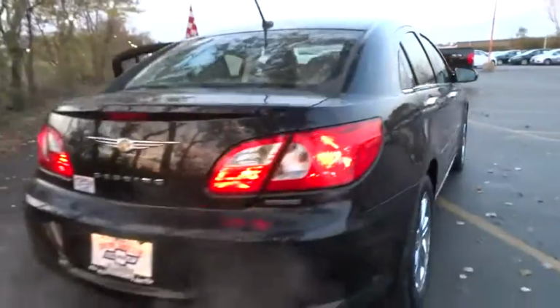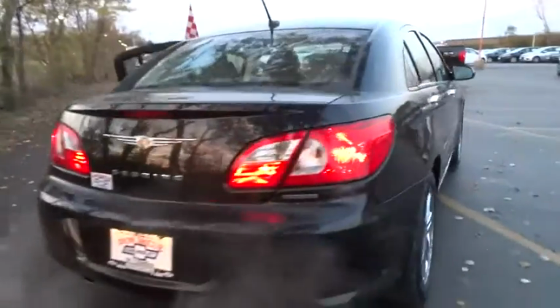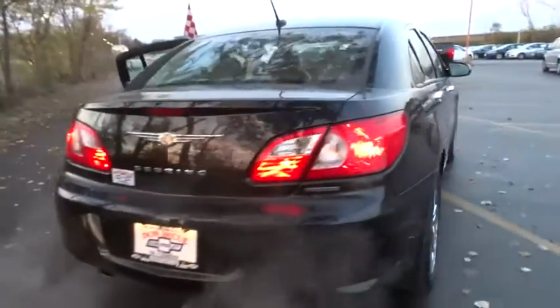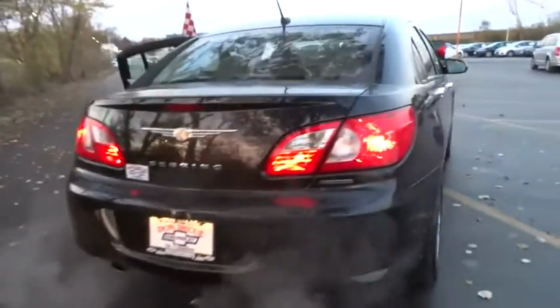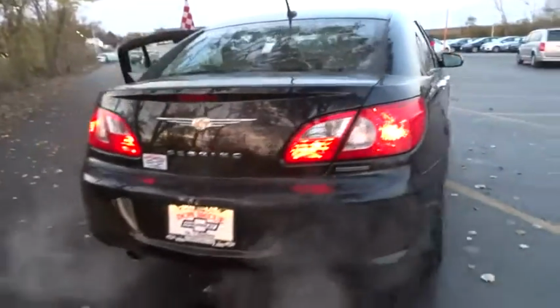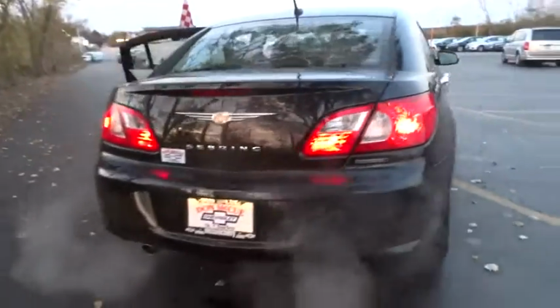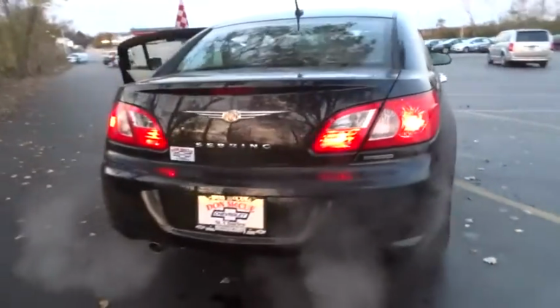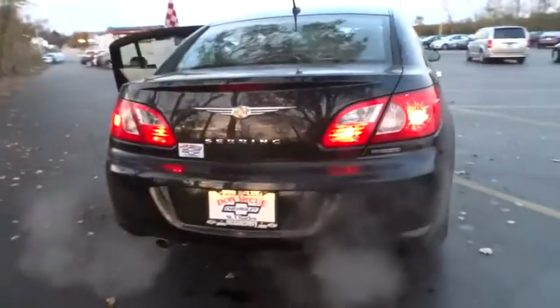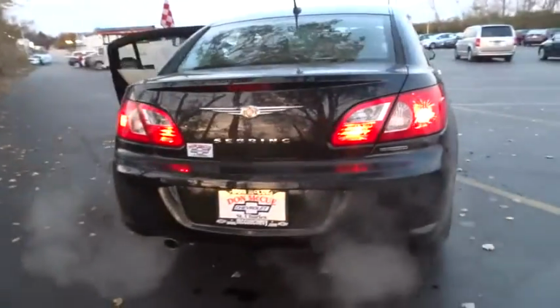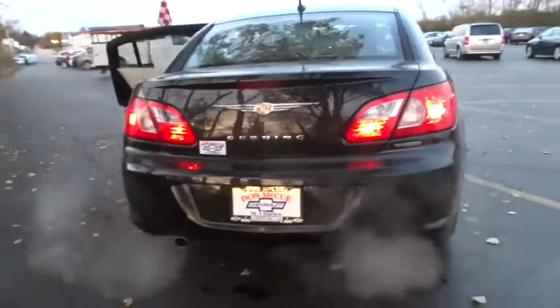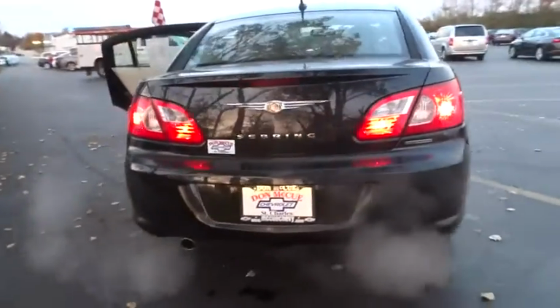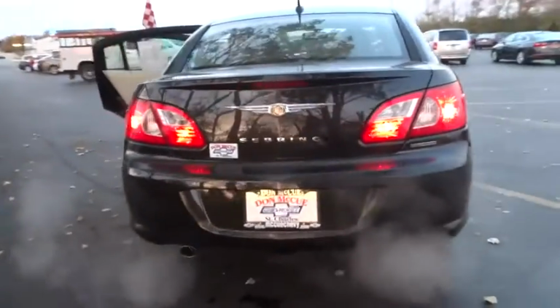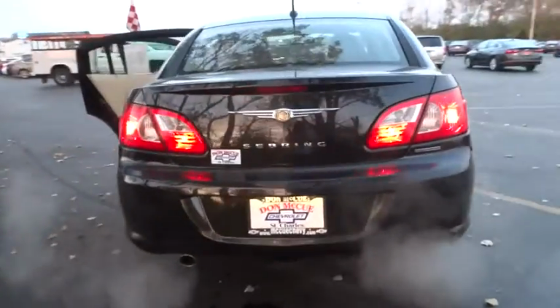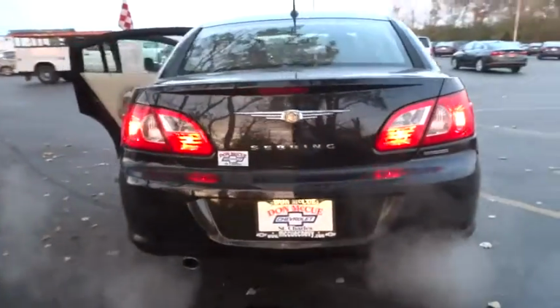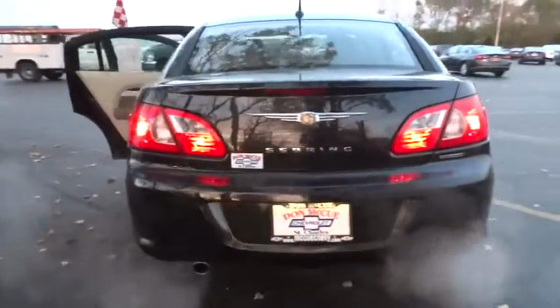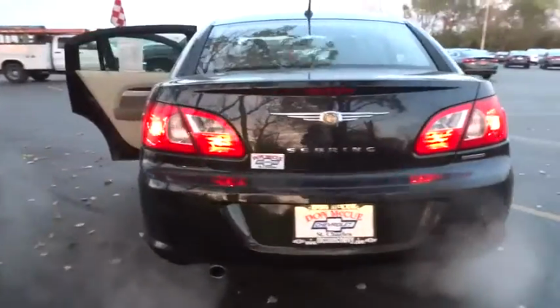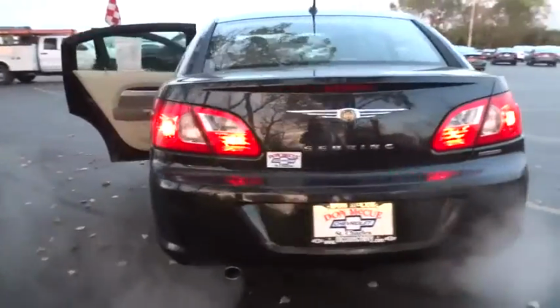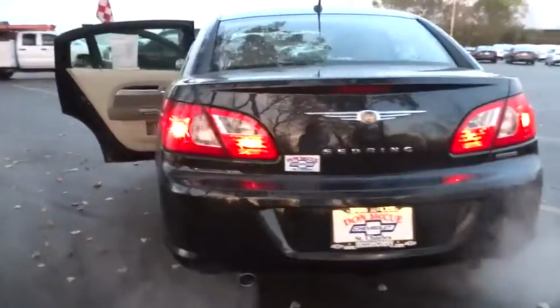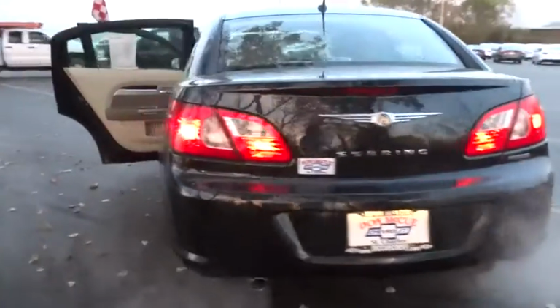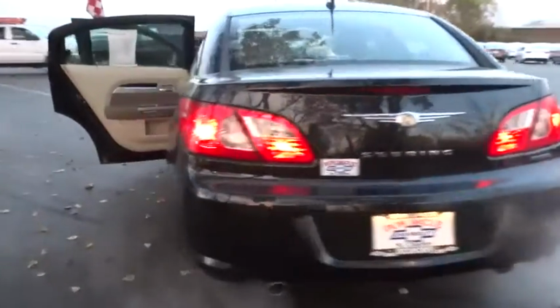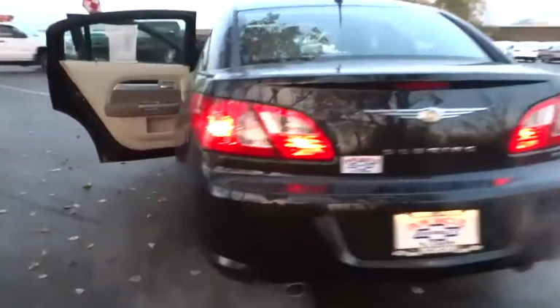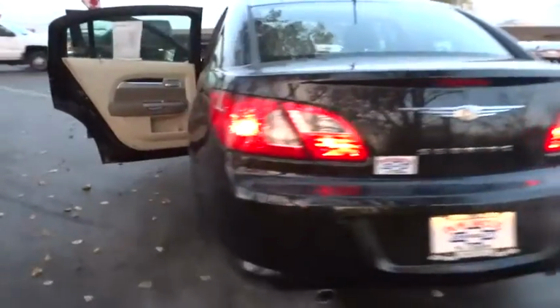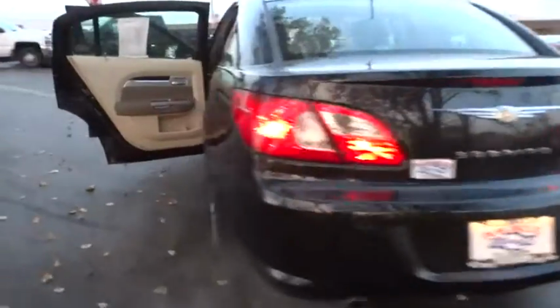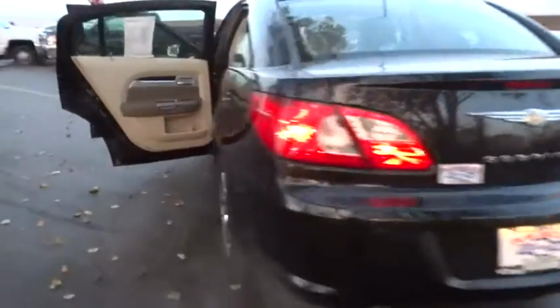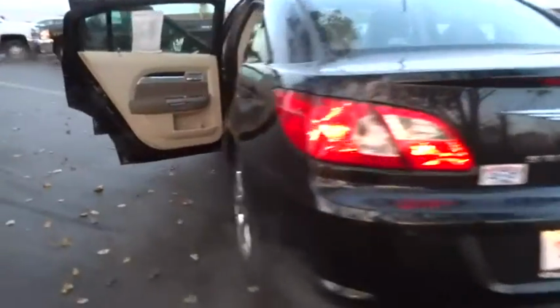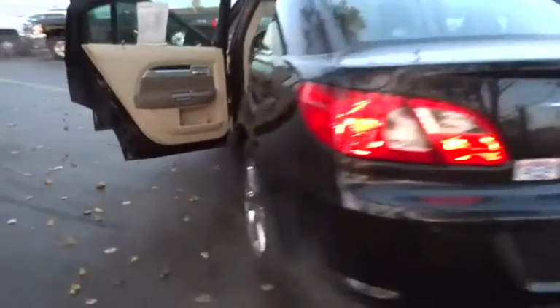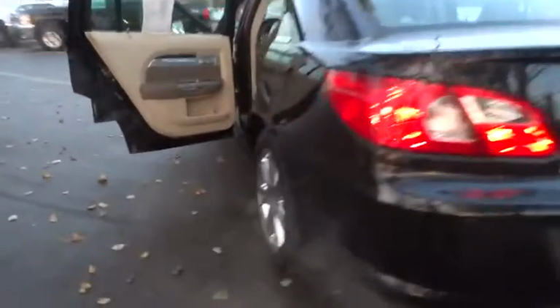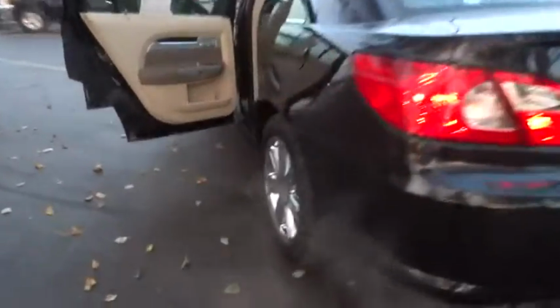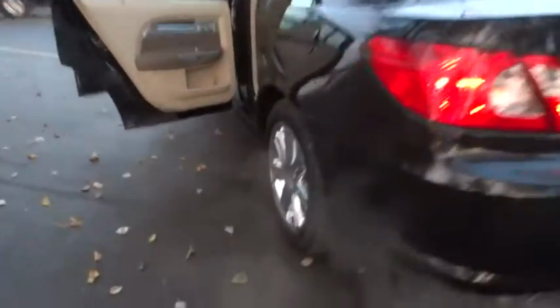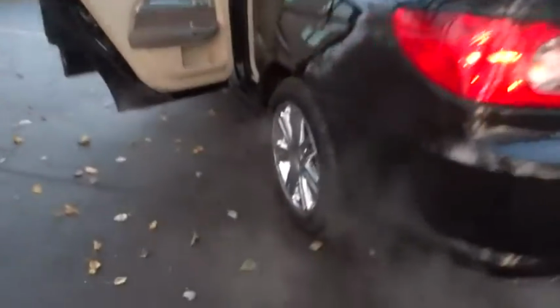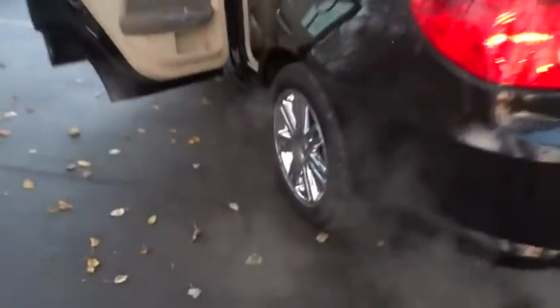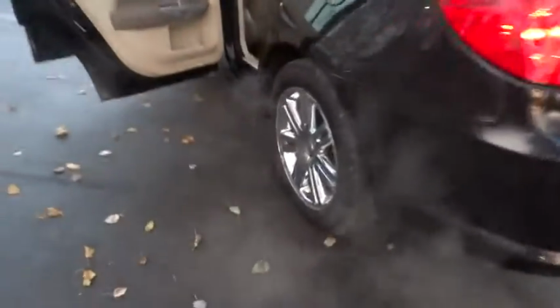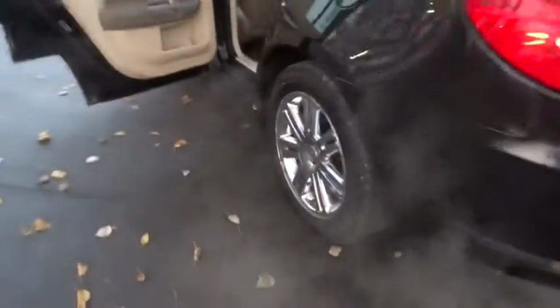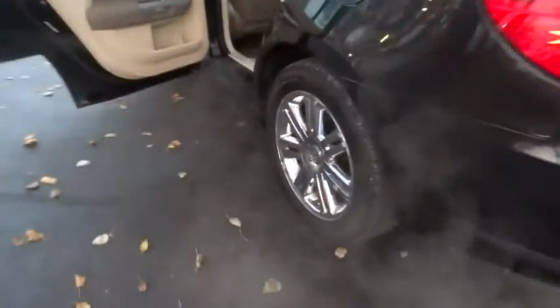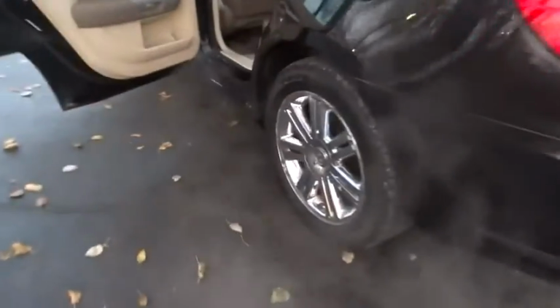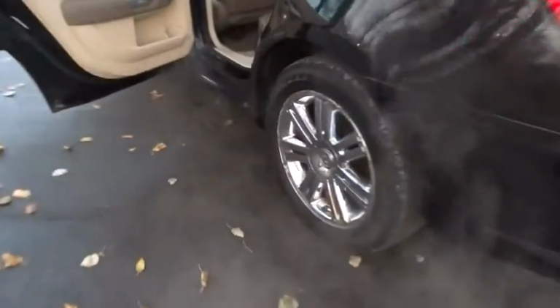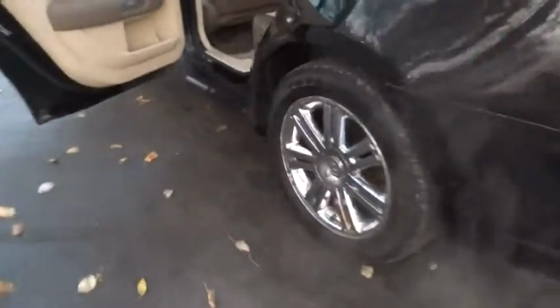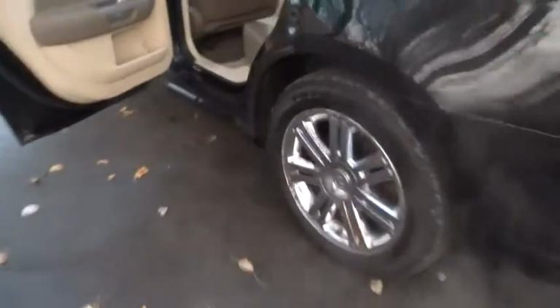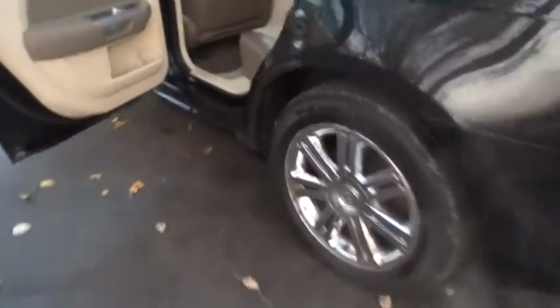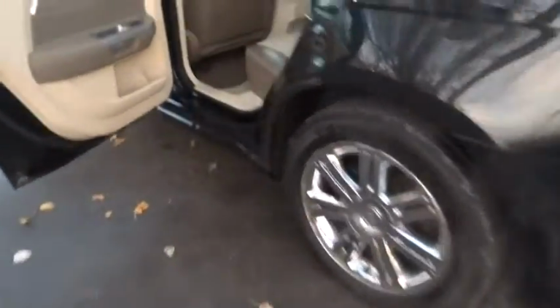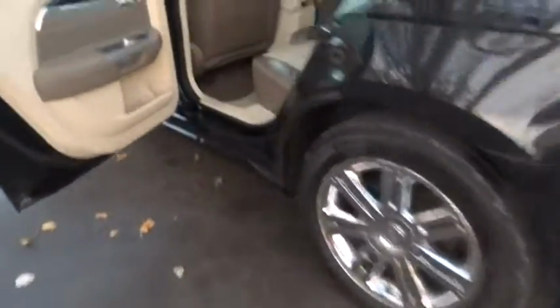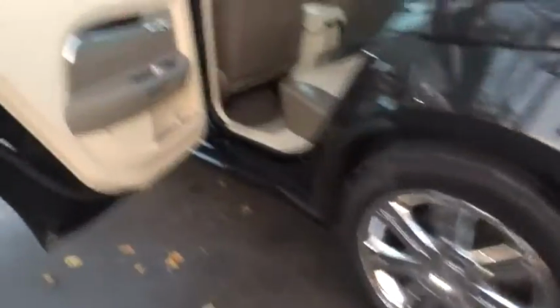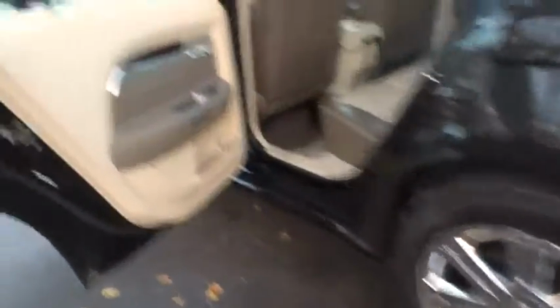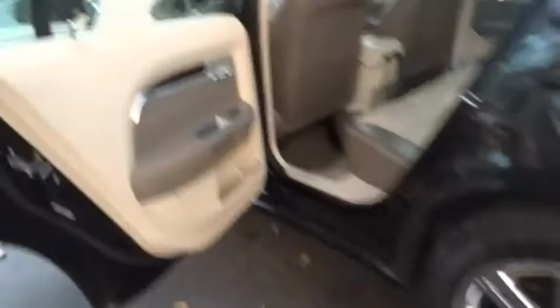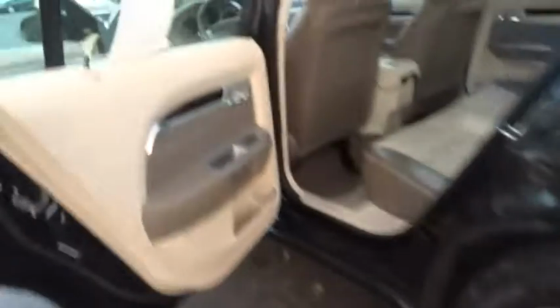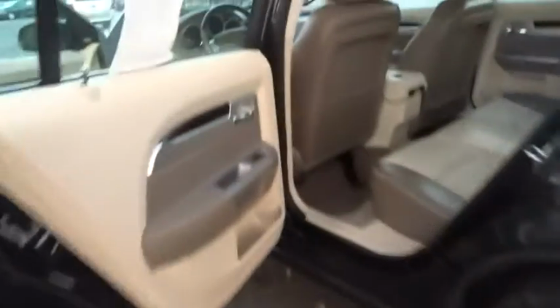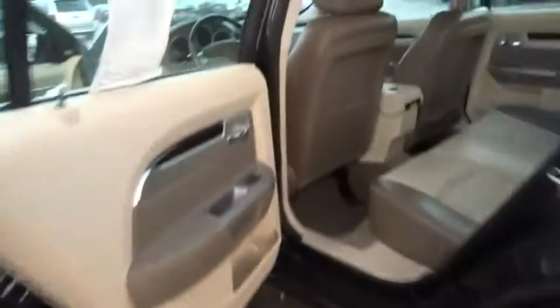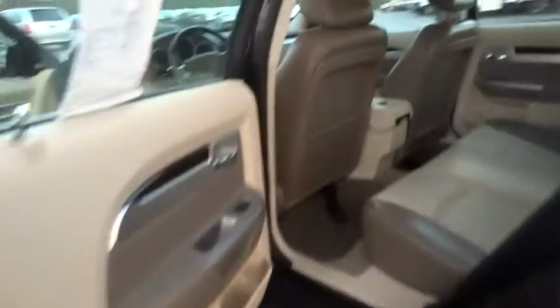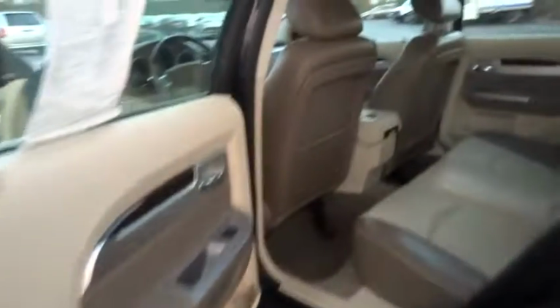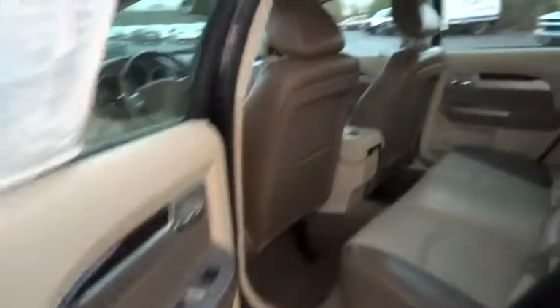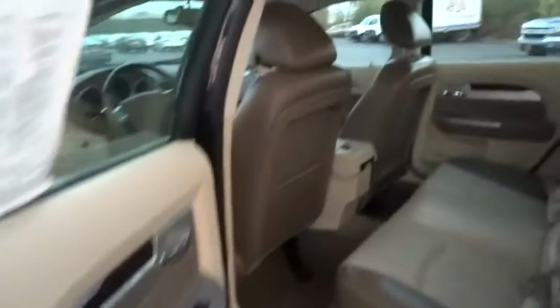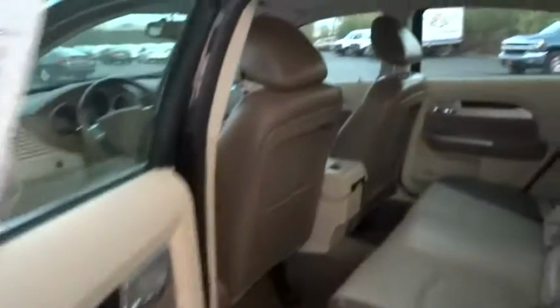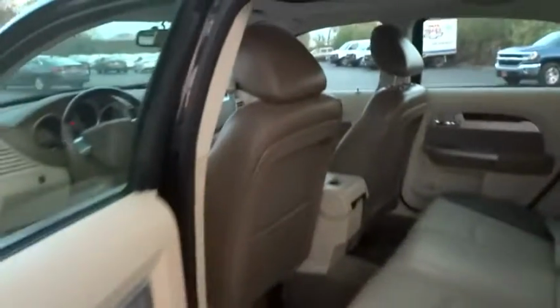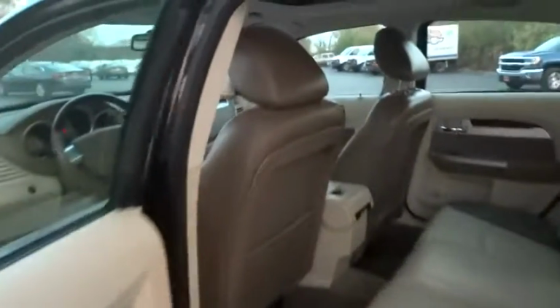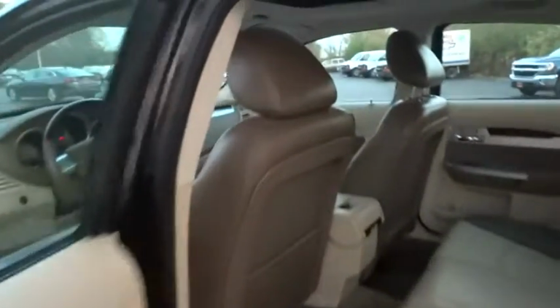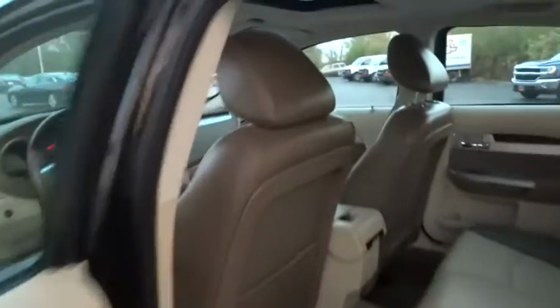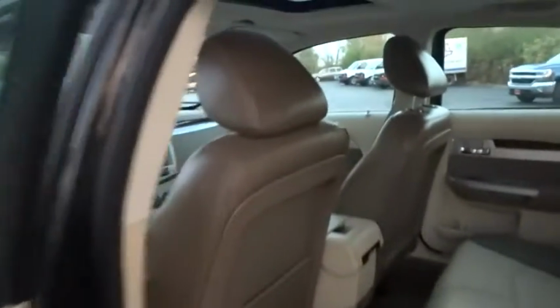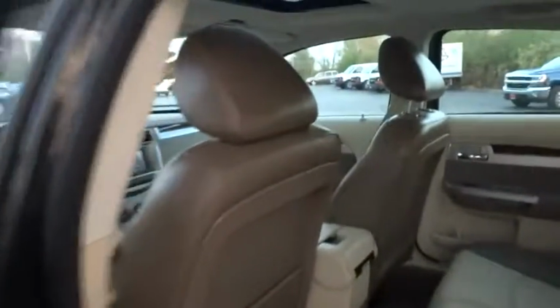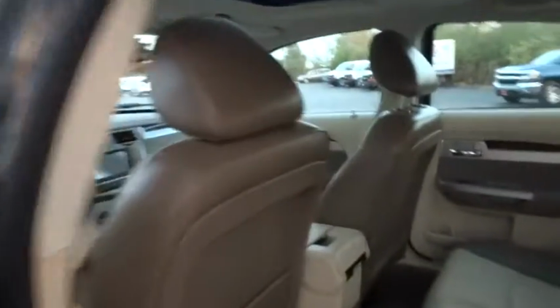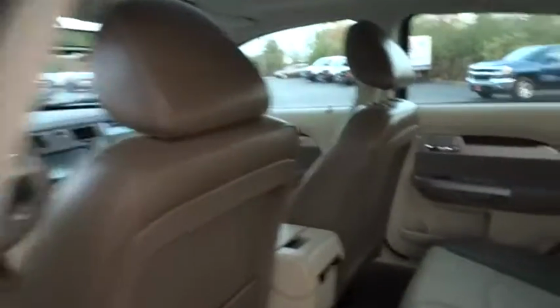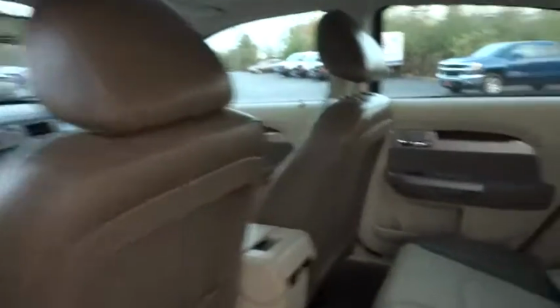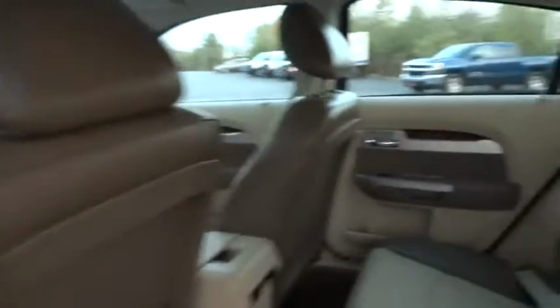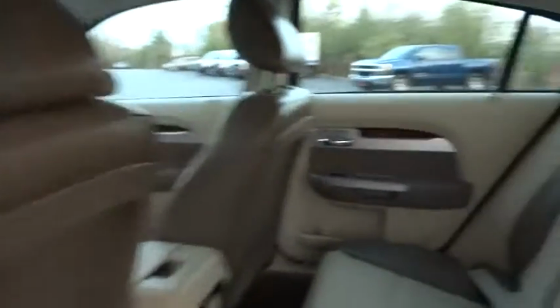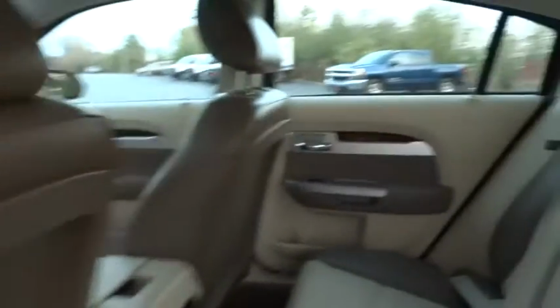Sebring makes driving fun again. This vehicle has less than 90,000 miles. Here are some of this vehicle's great options.